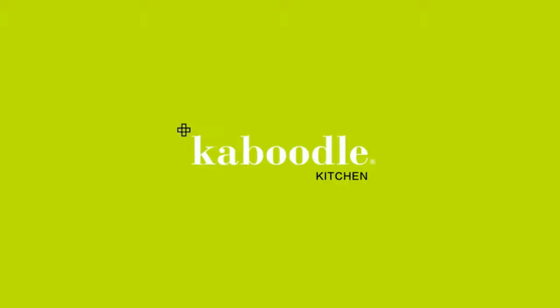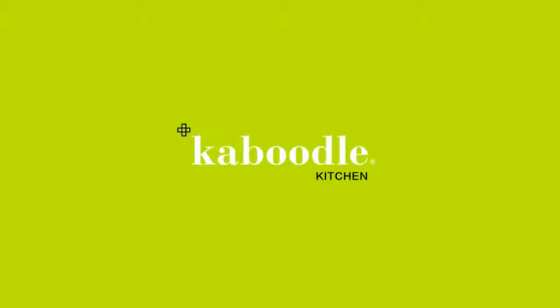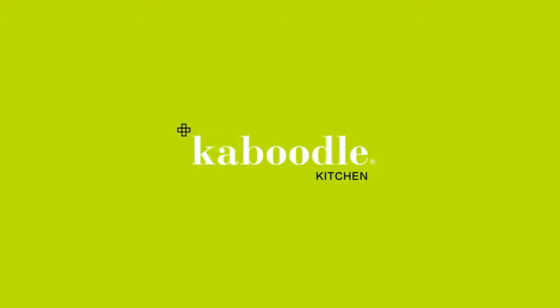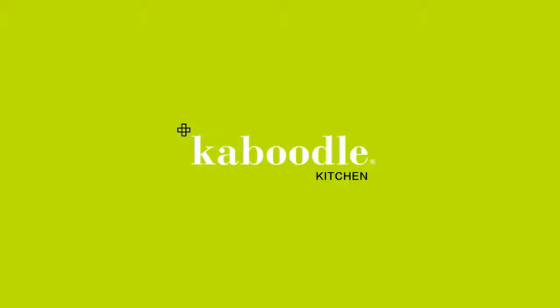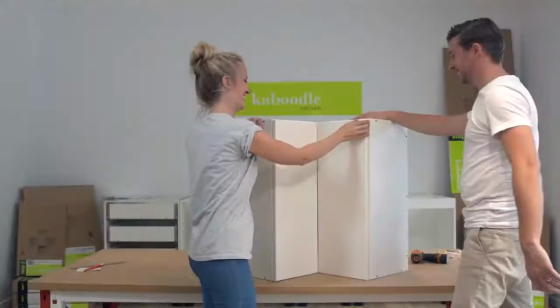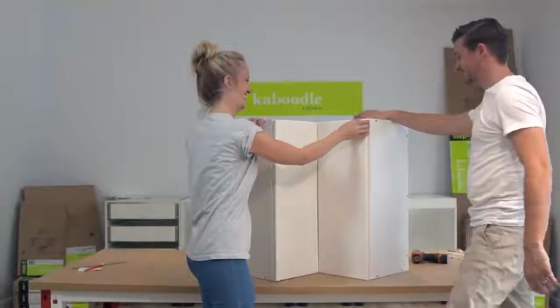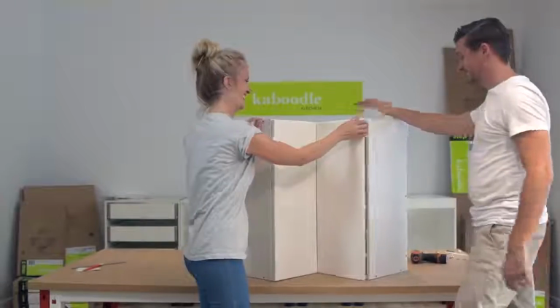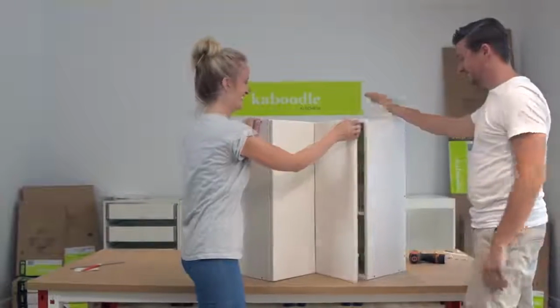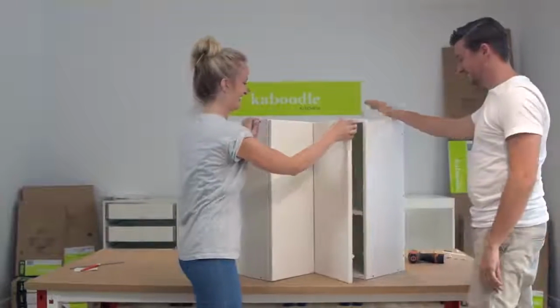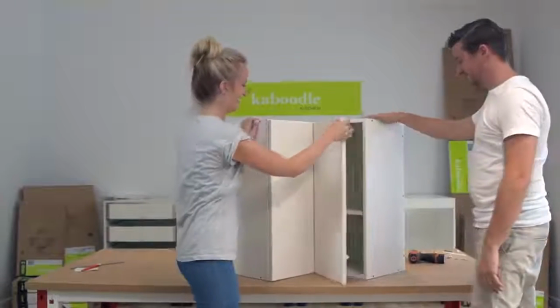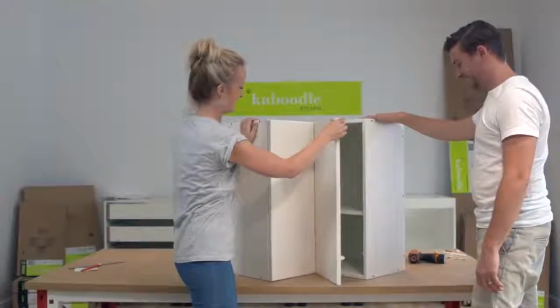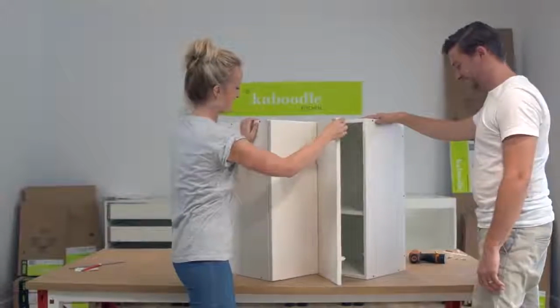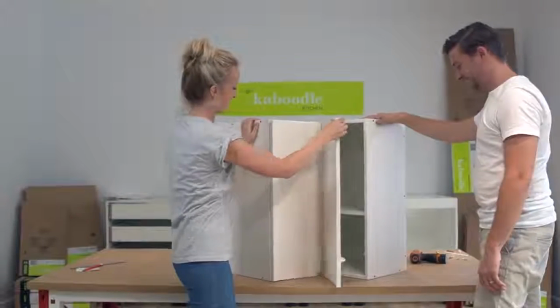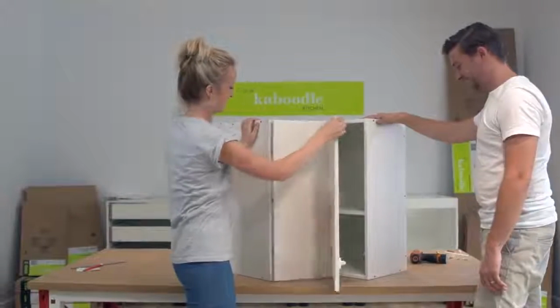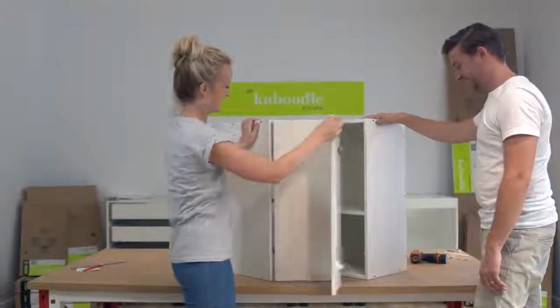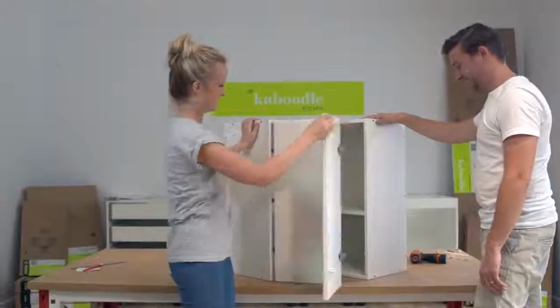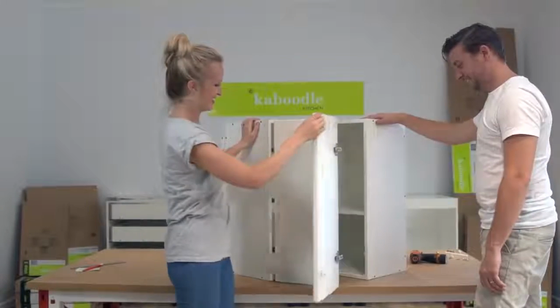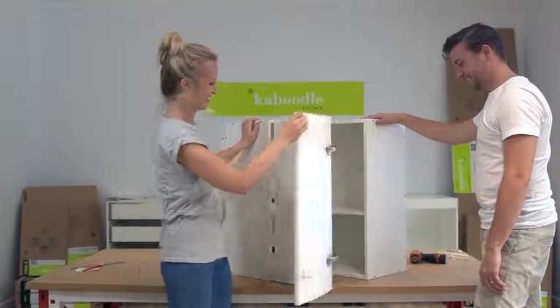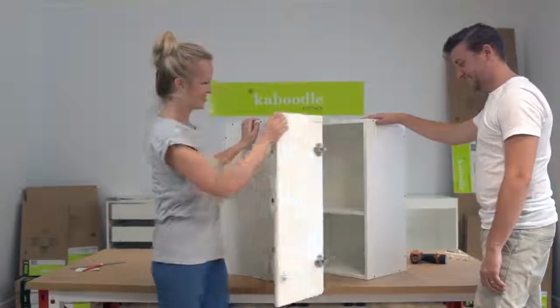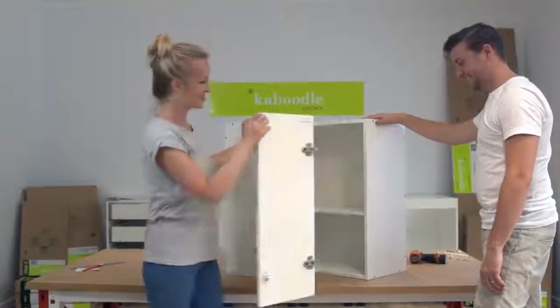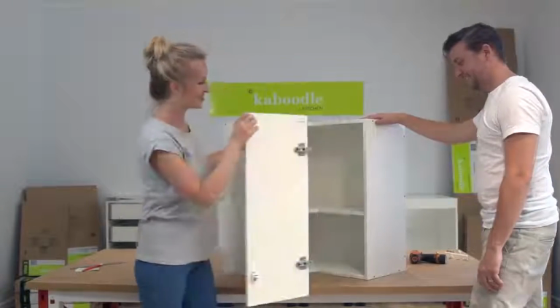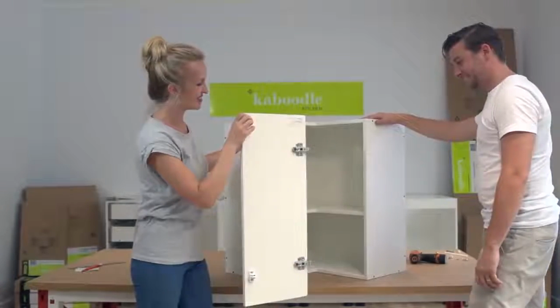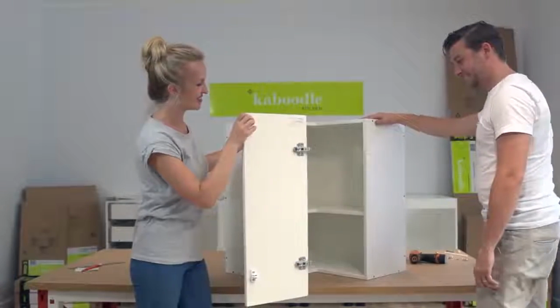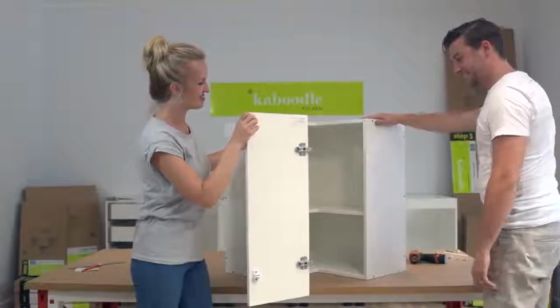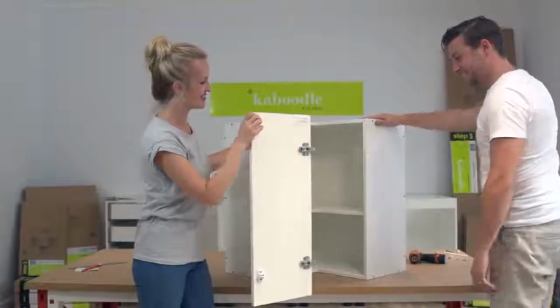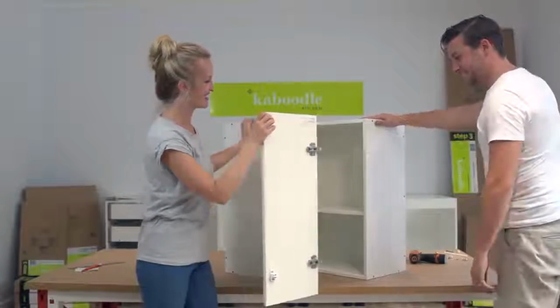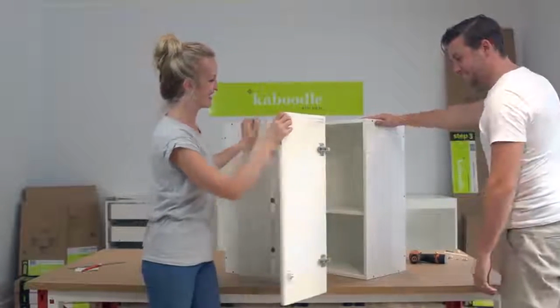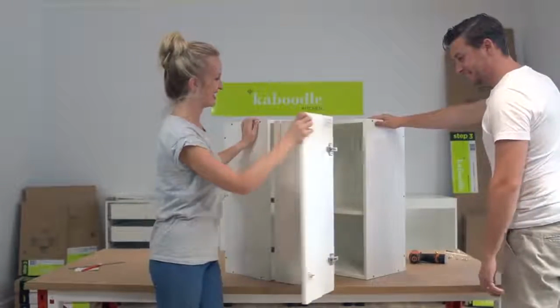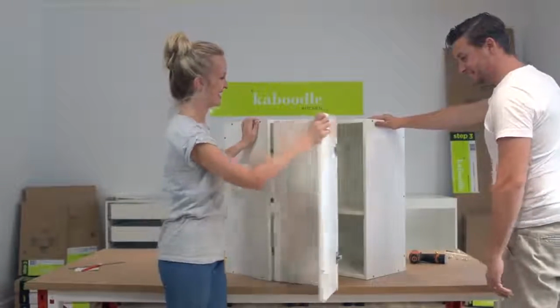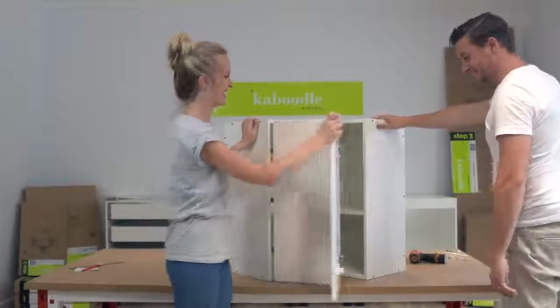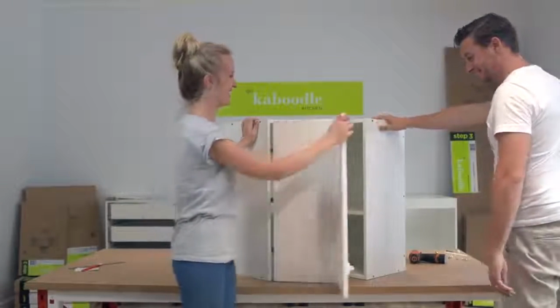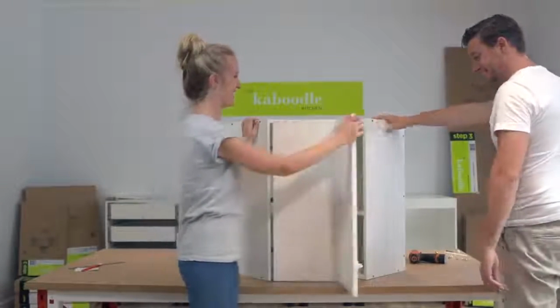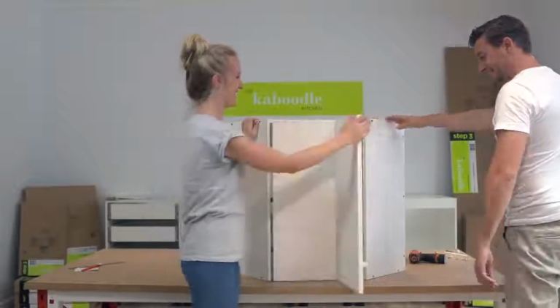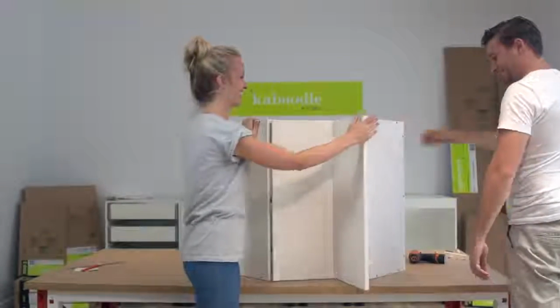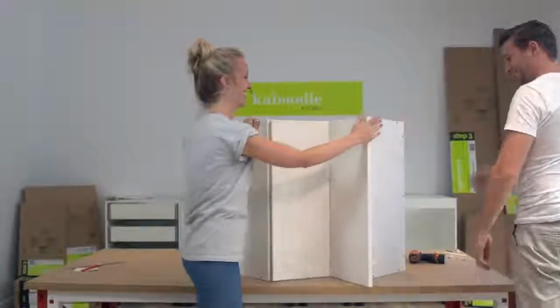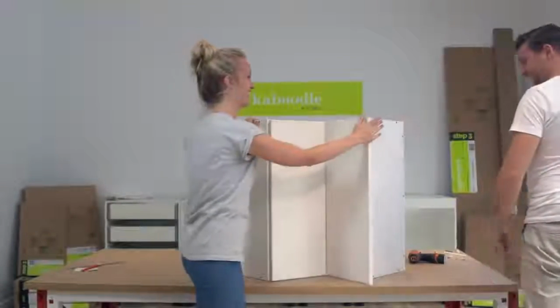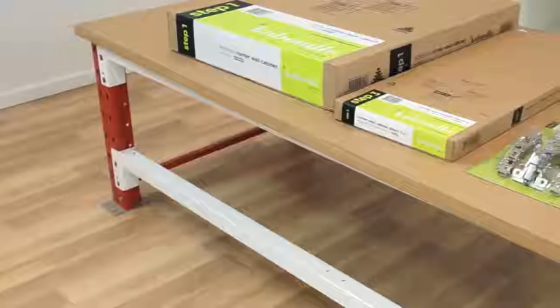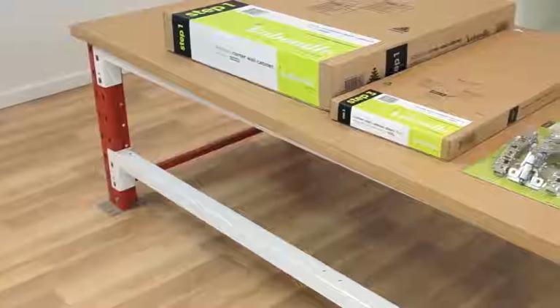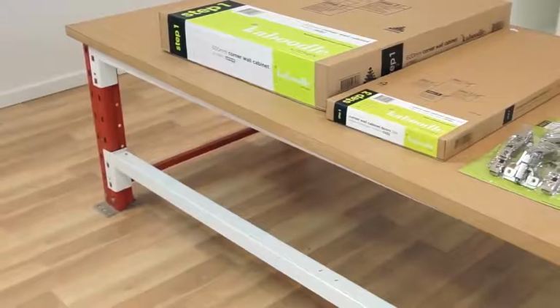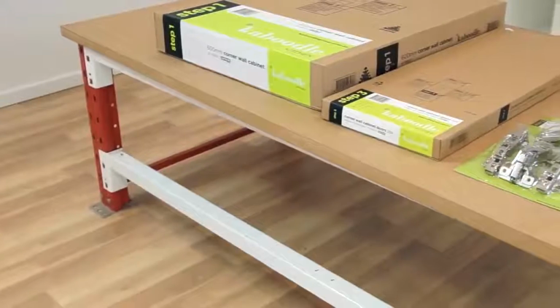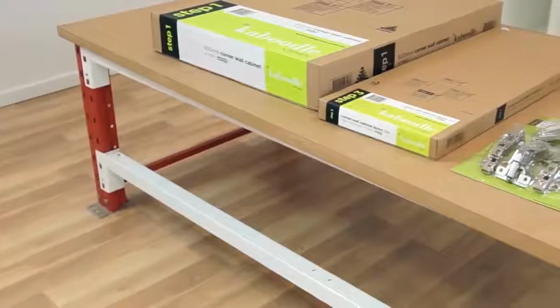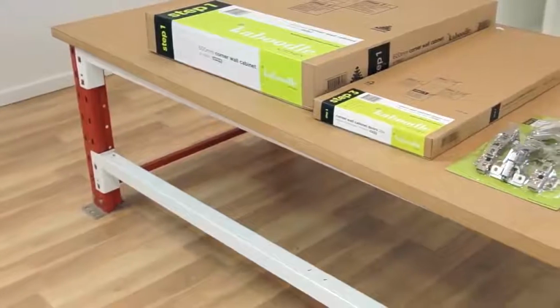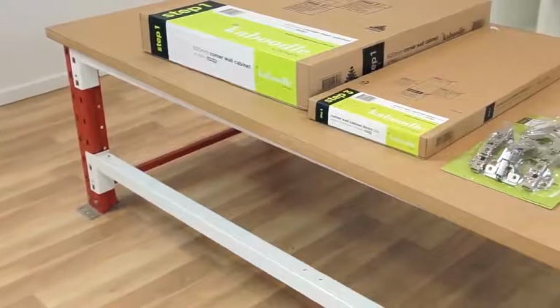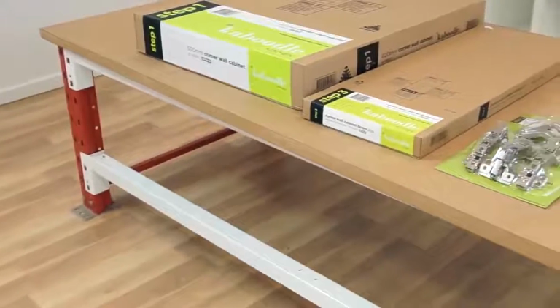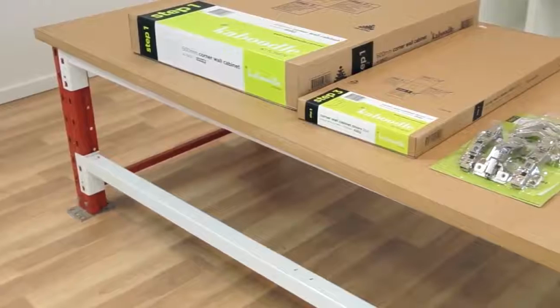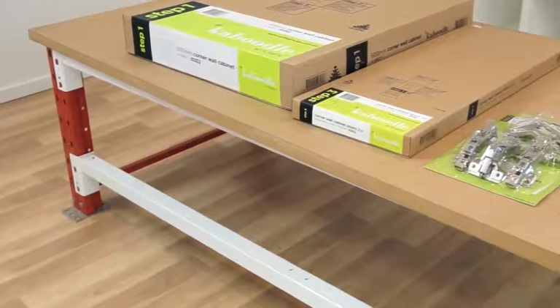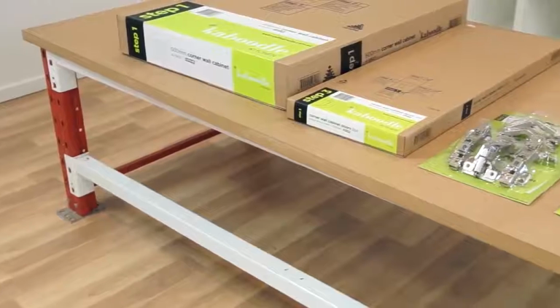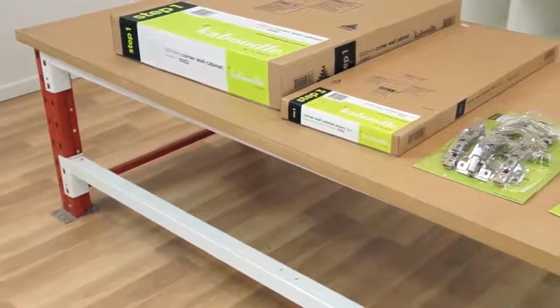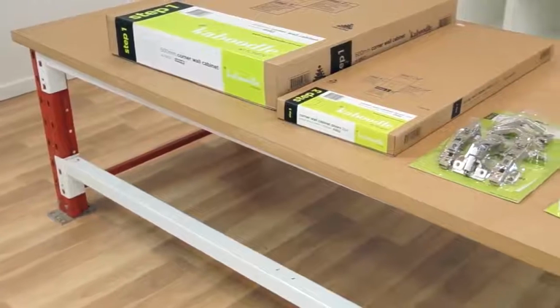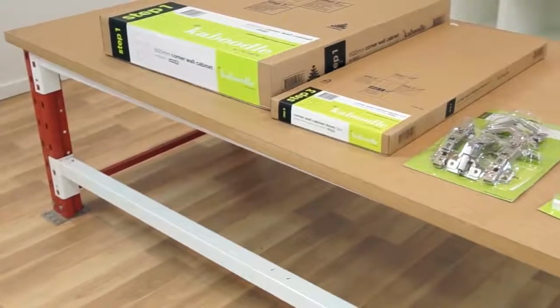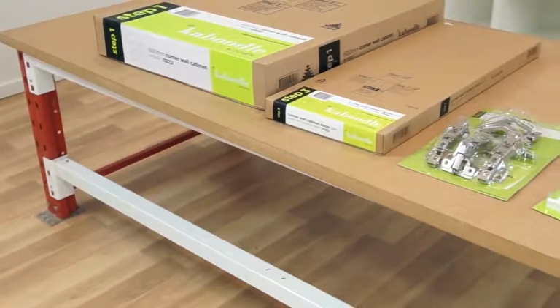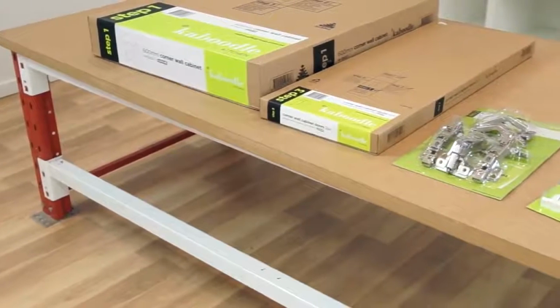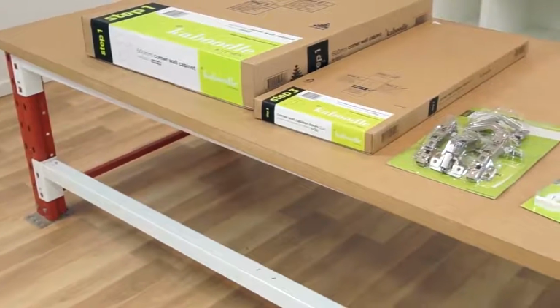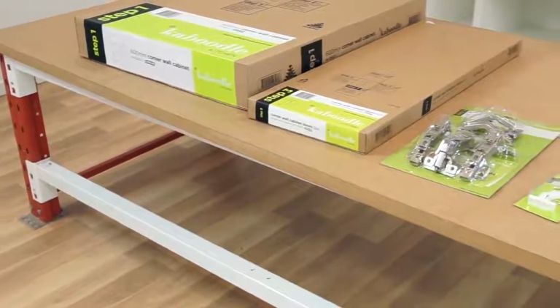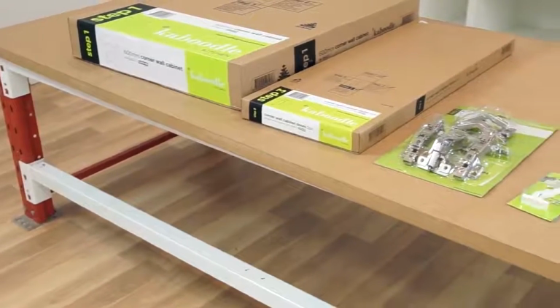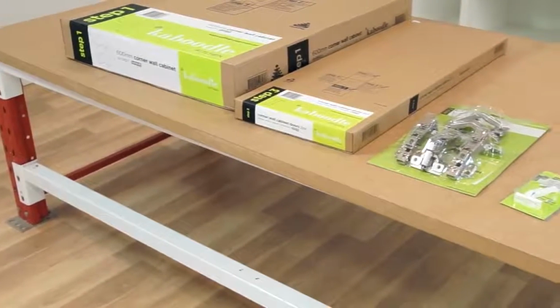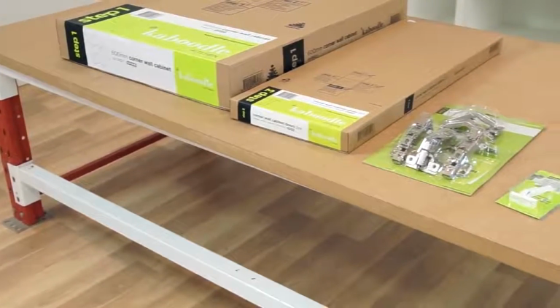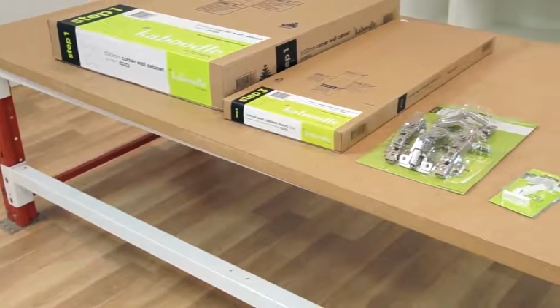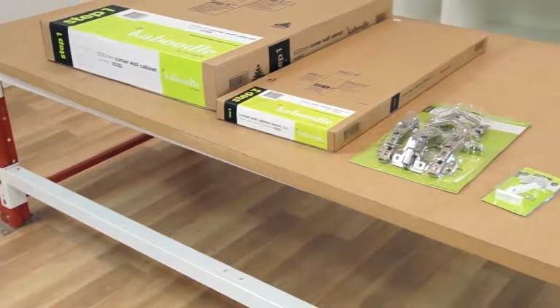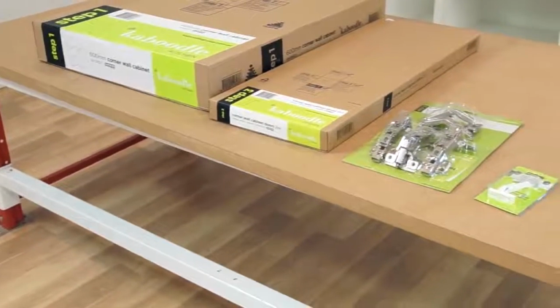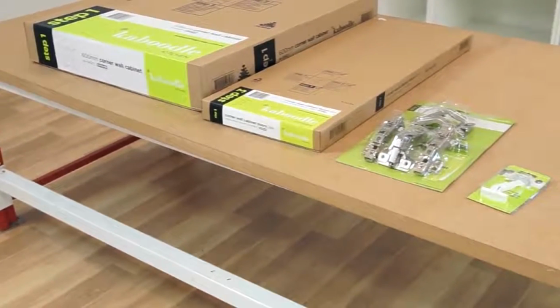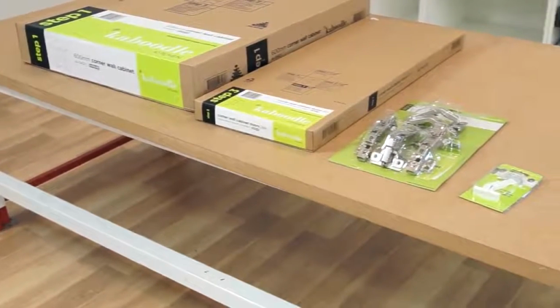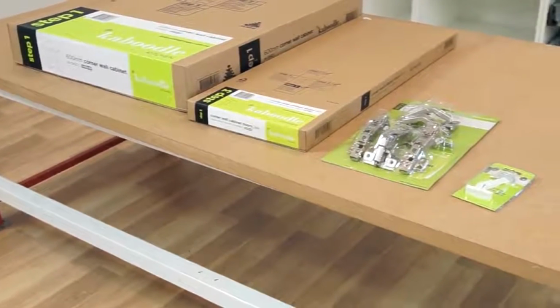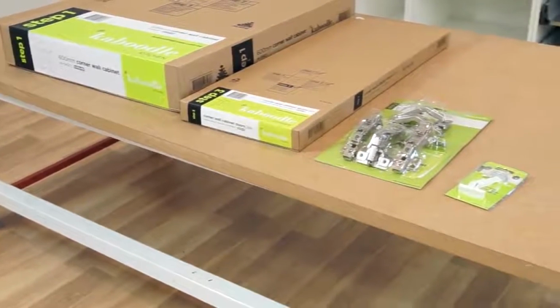In this video we'll demonstrate how to install a corner wall cabinet with a corner cabinet hinge and roller door catch.